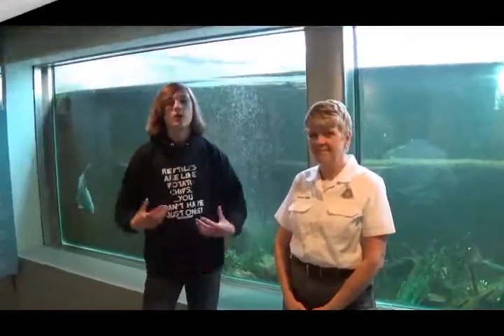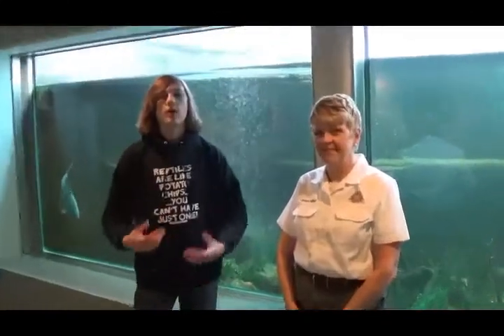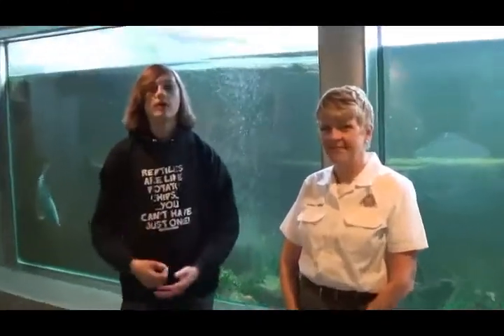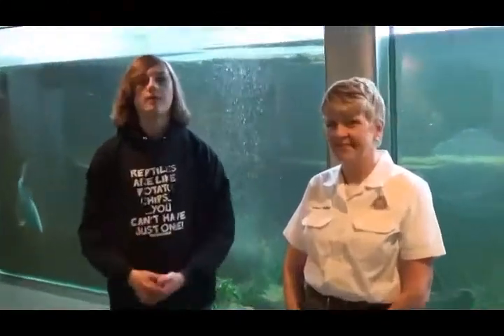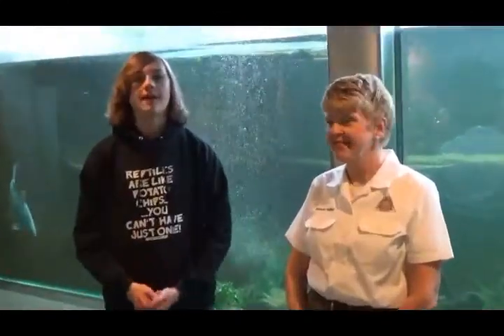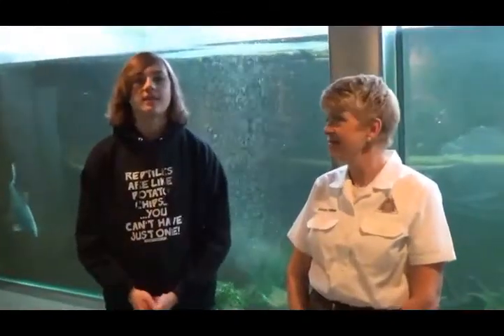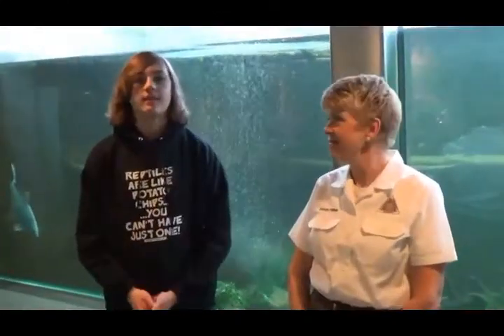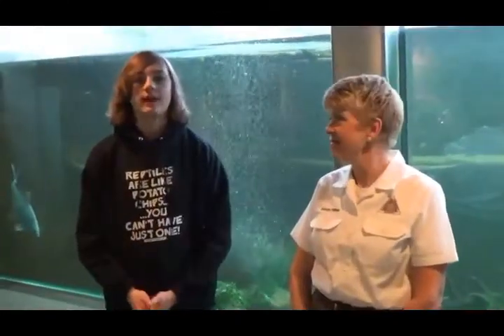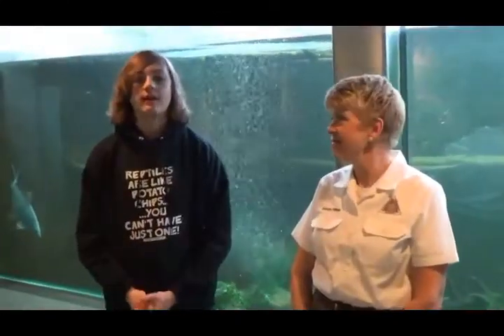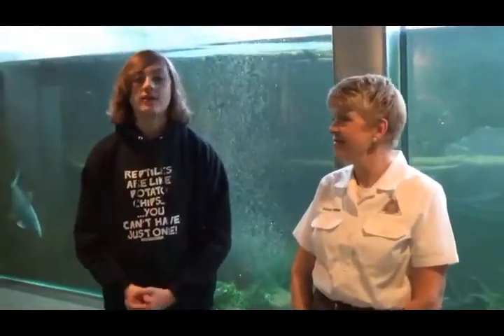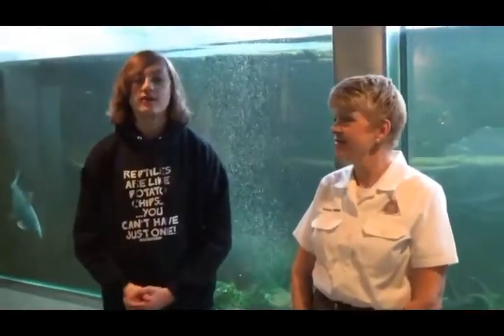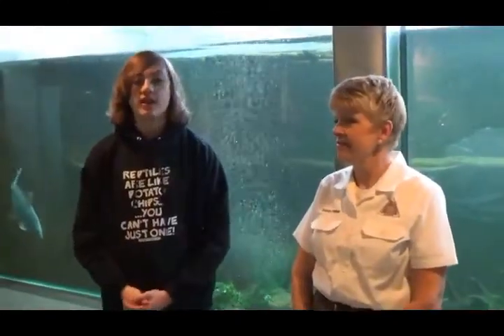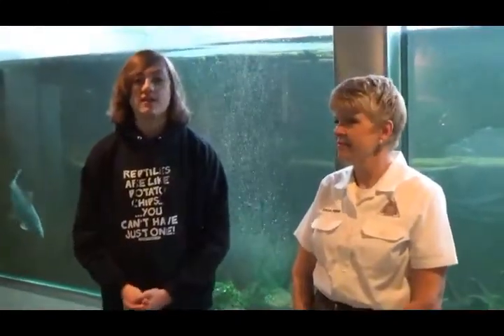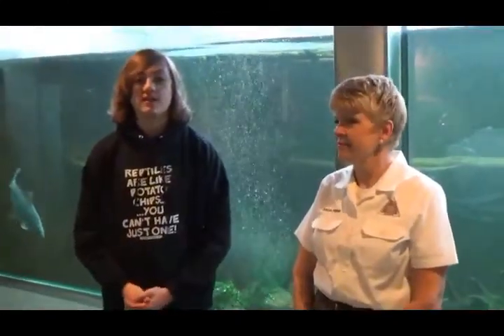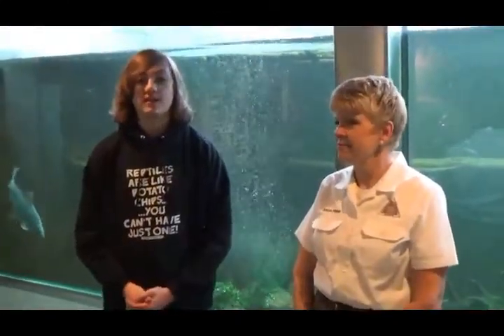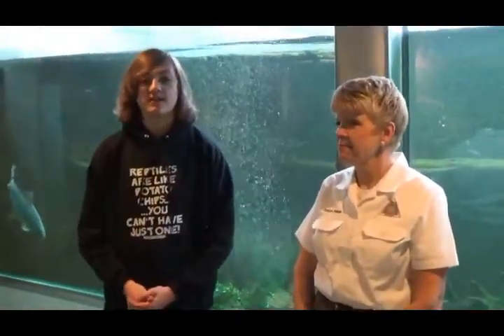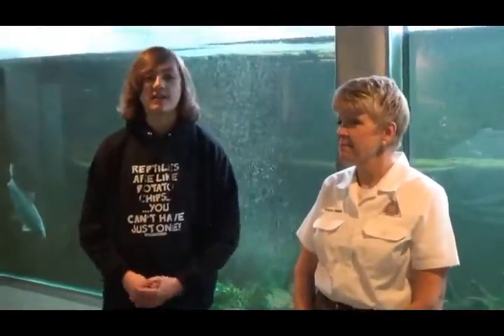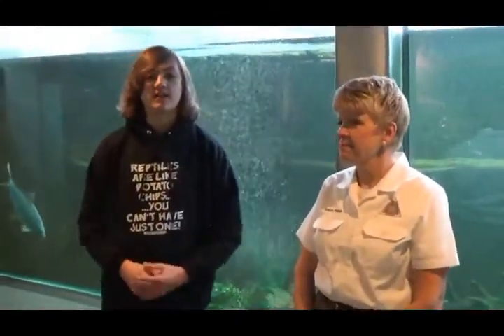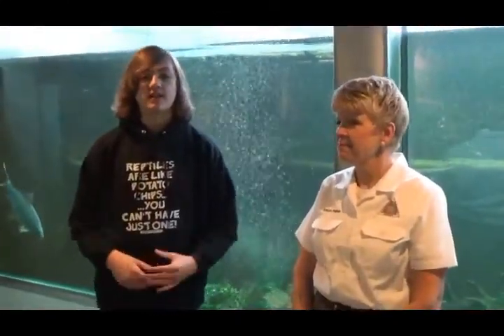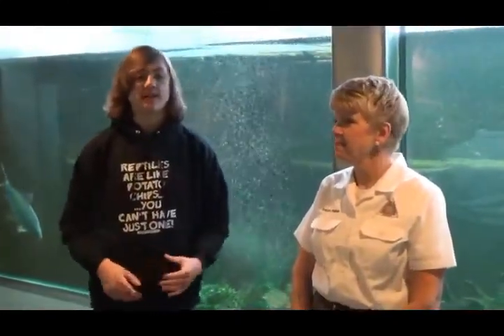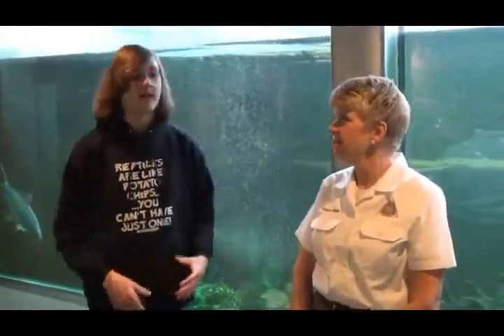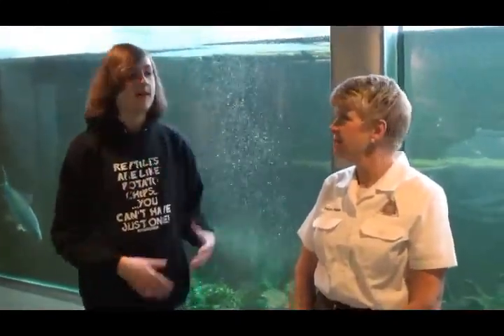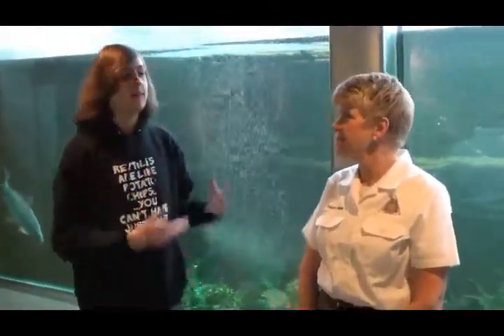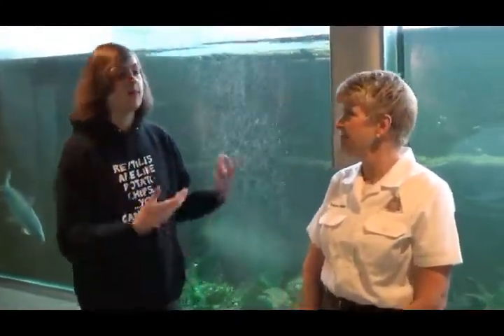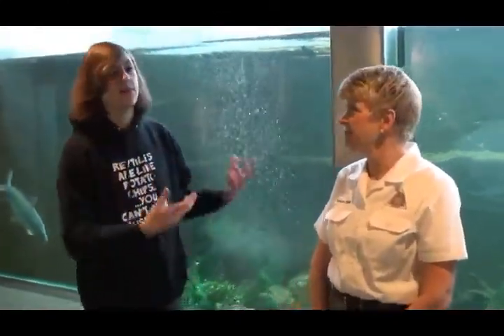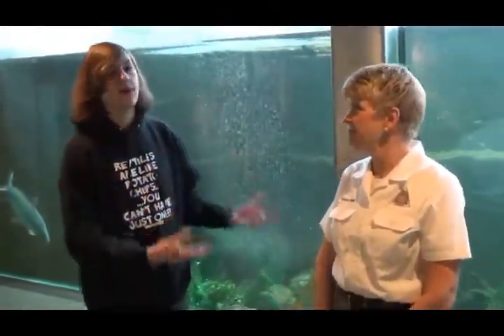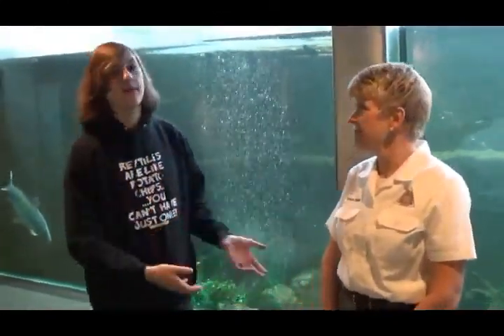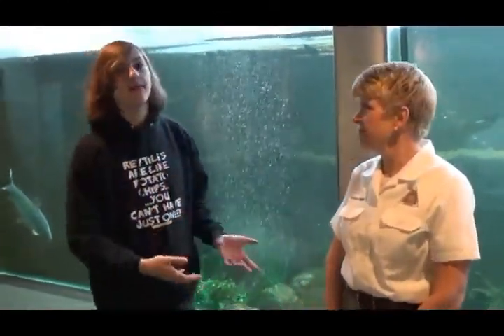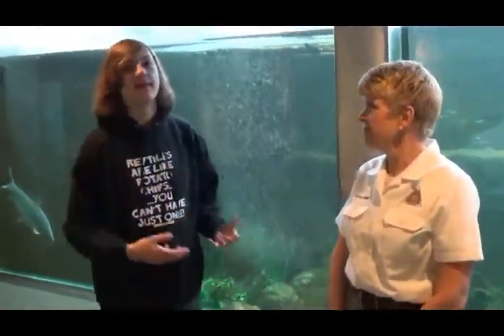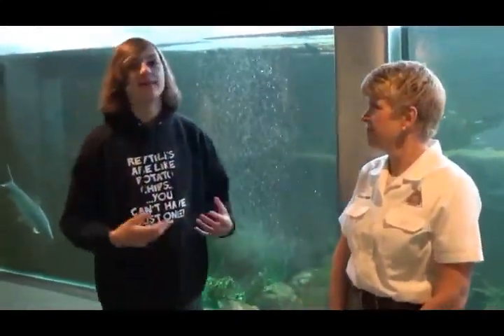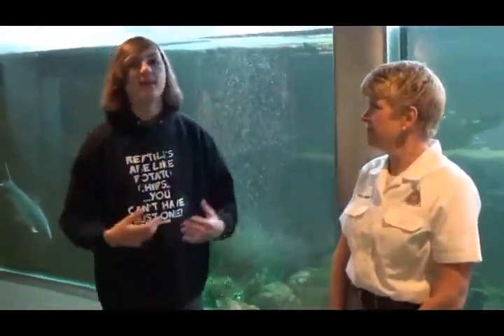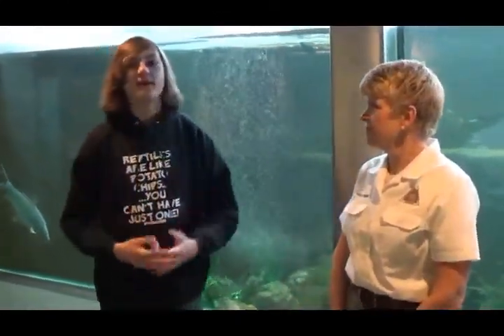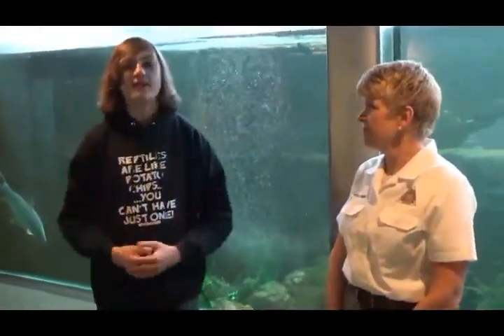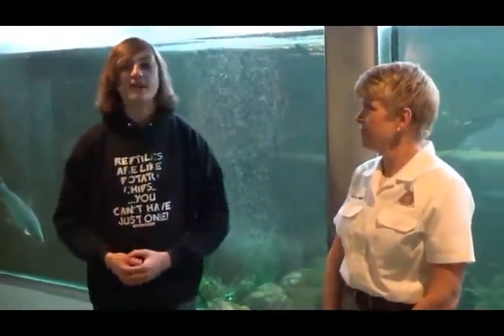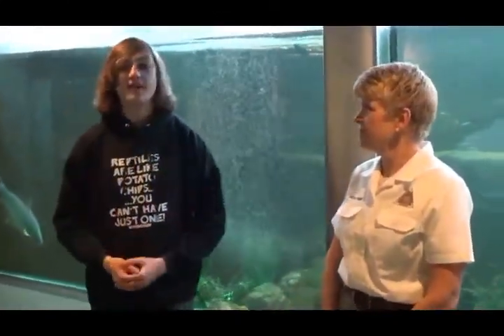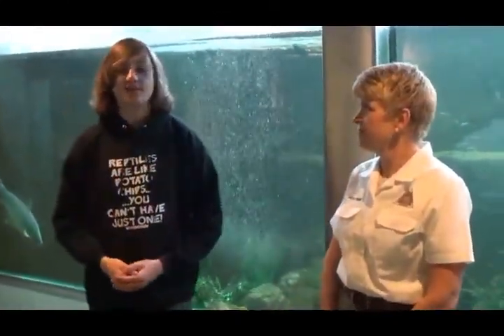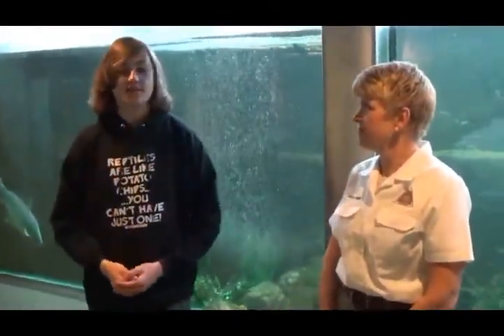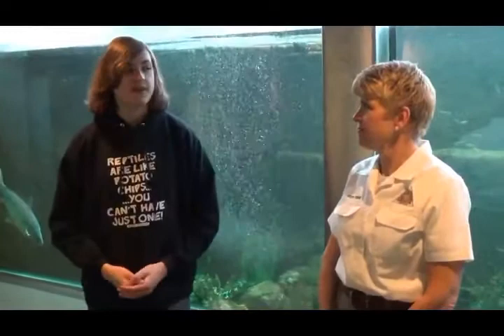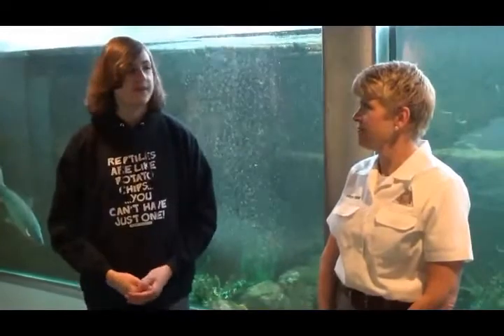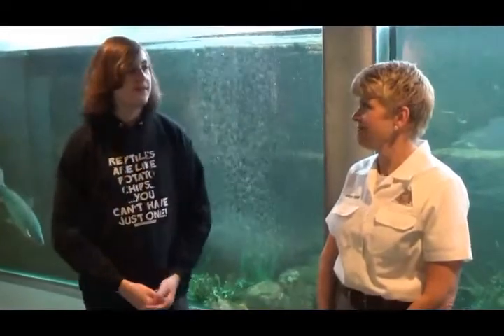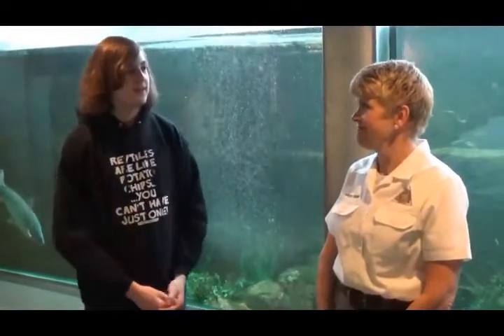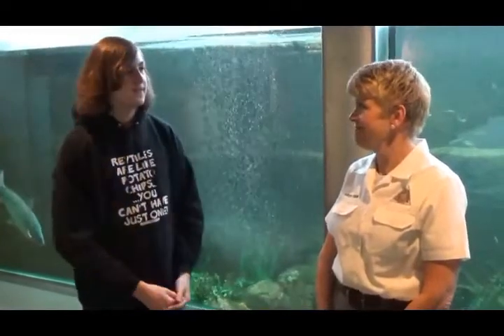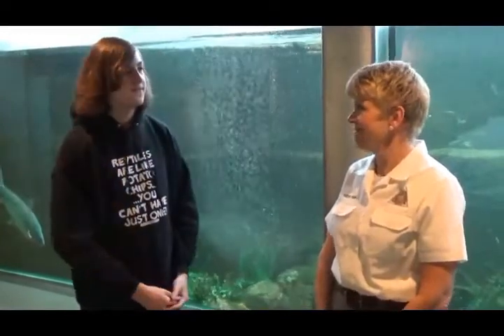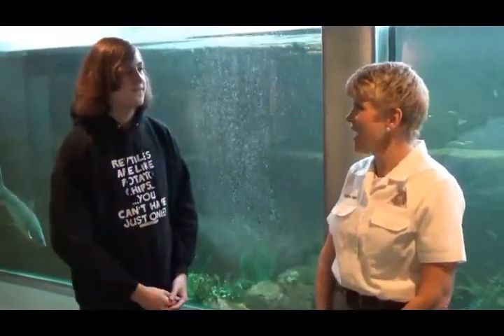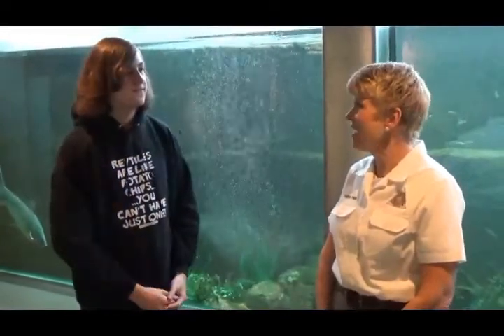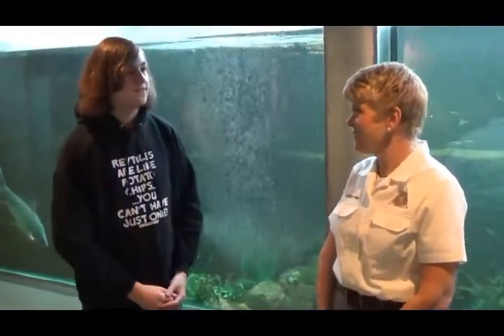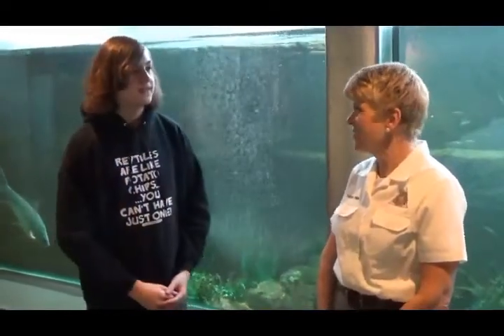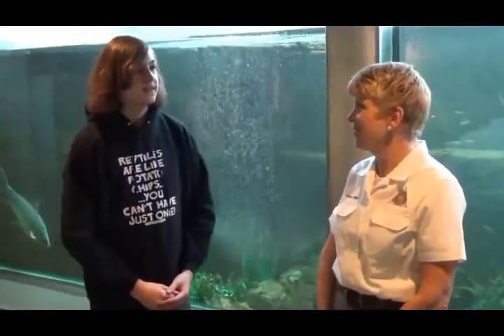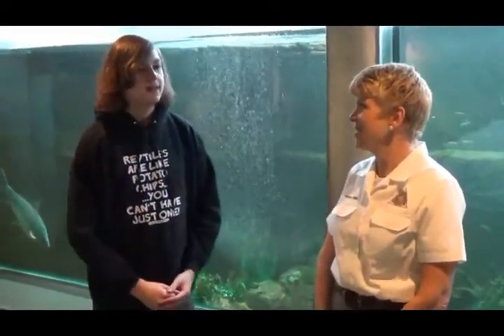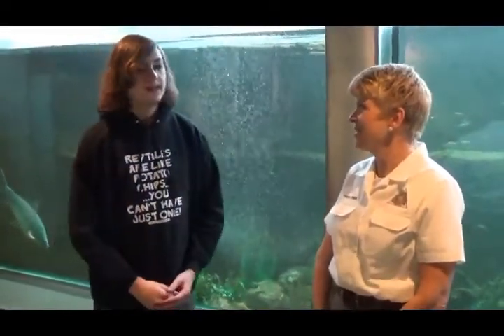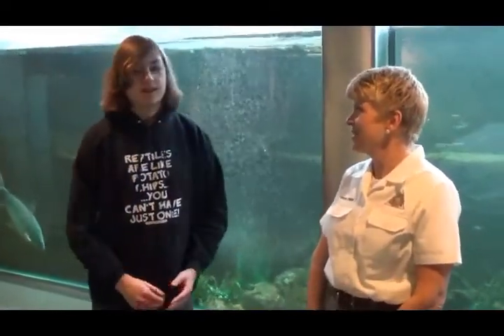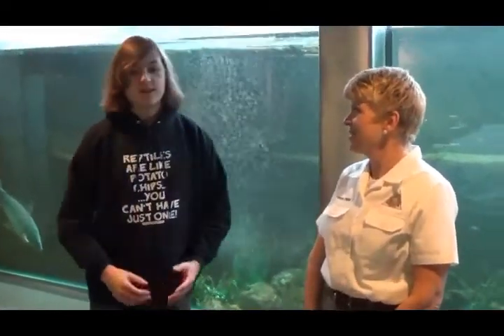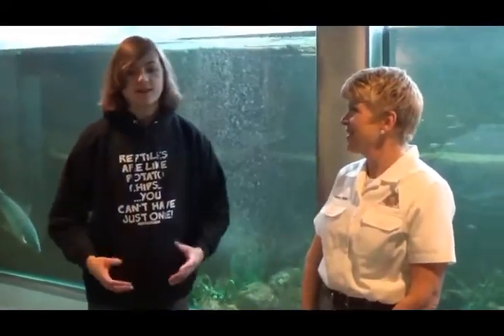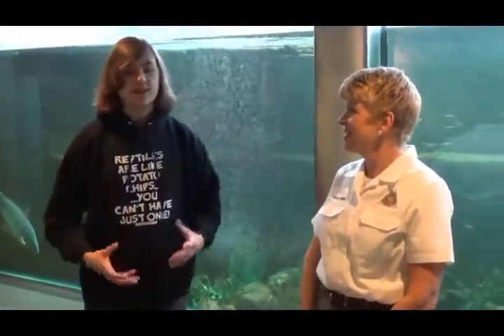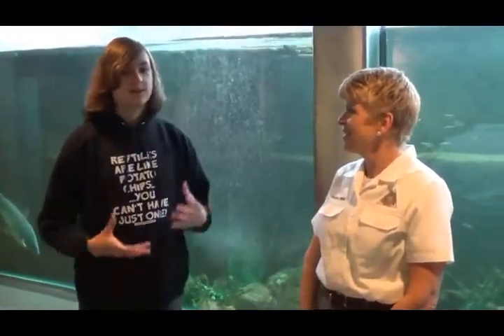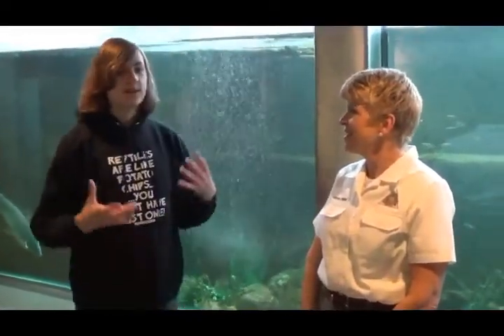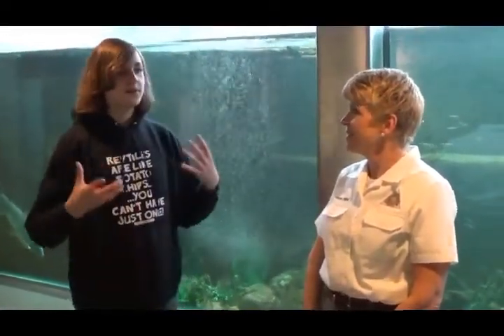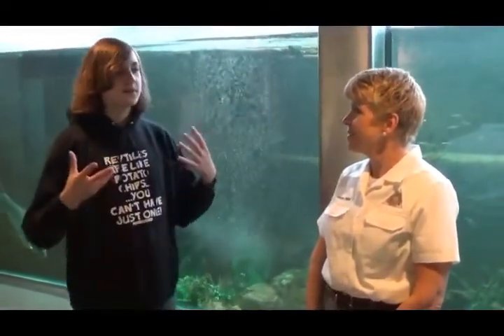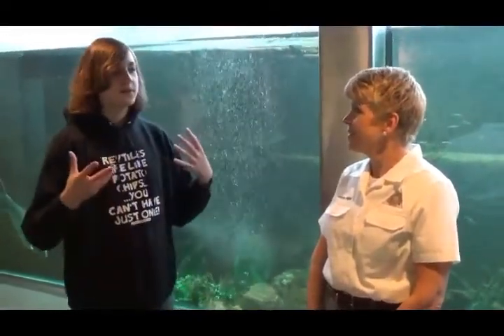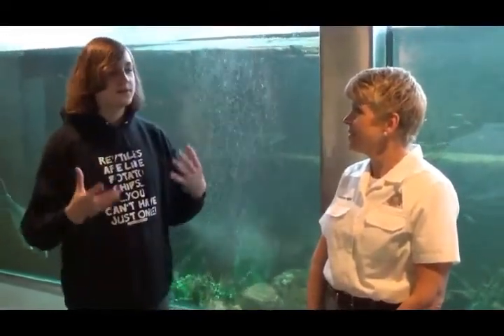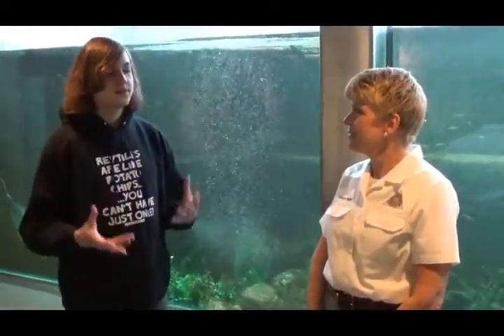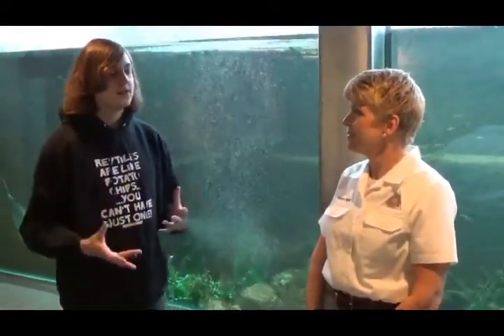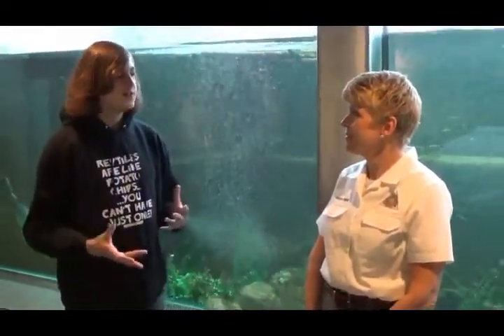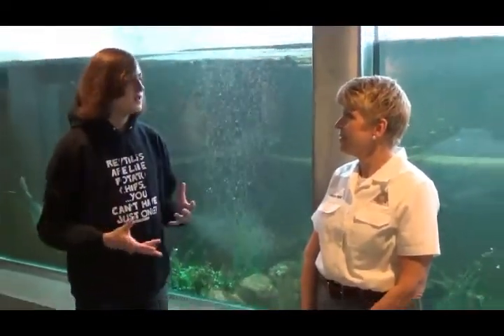Welcome back to my Animal Education Series. Today I'm here with Robin at the Powder Valley Nature Center. Today we're talking about the sturgeon.